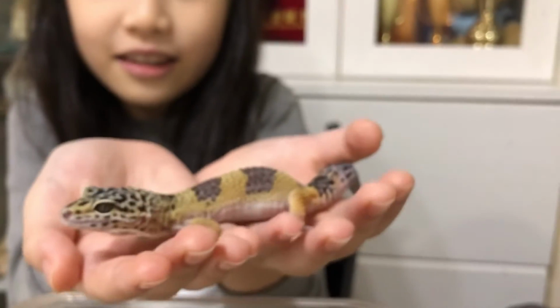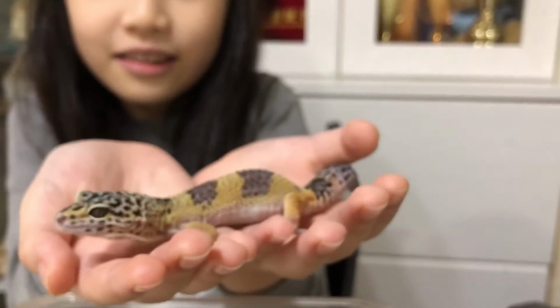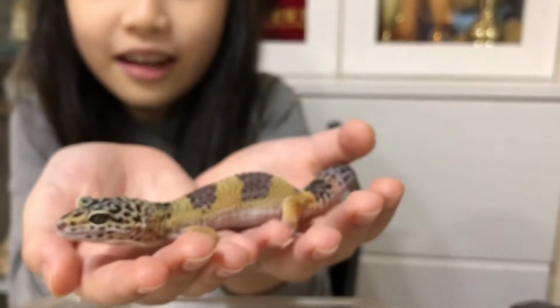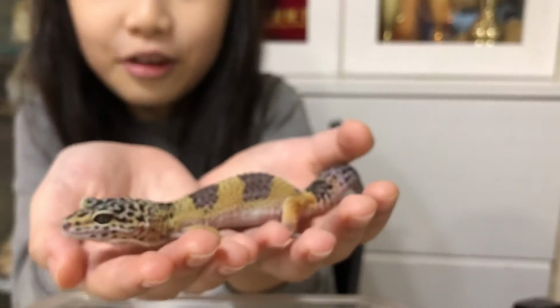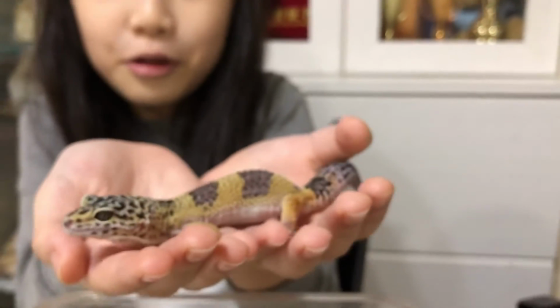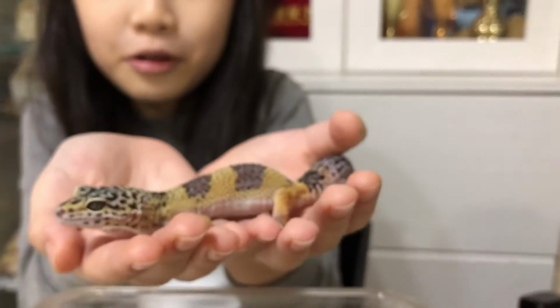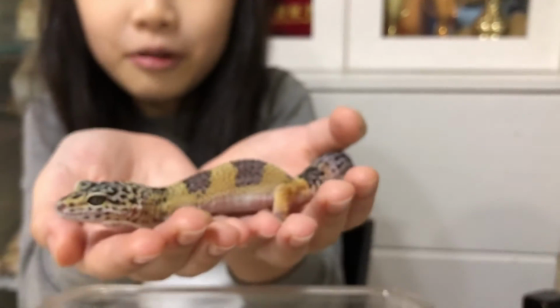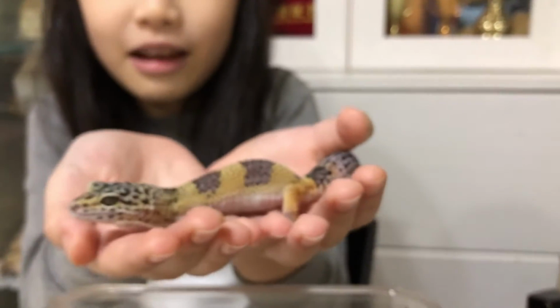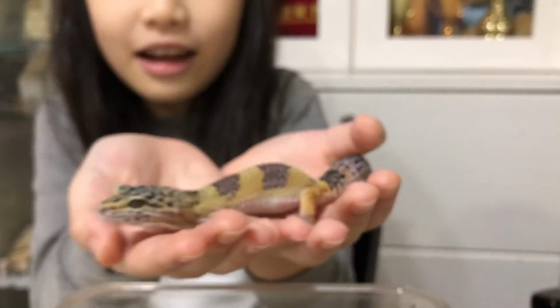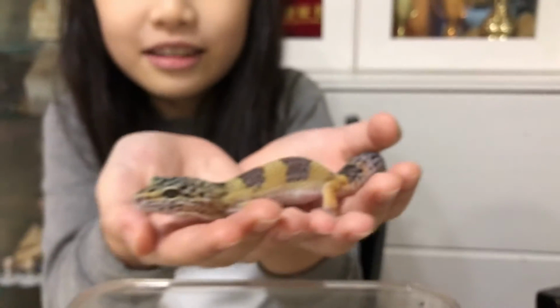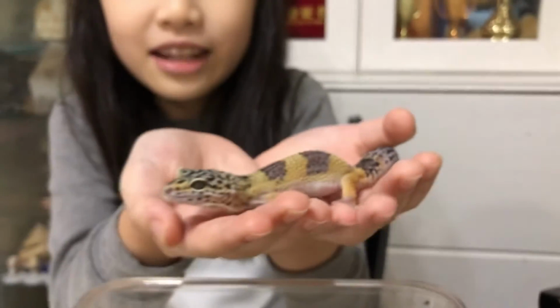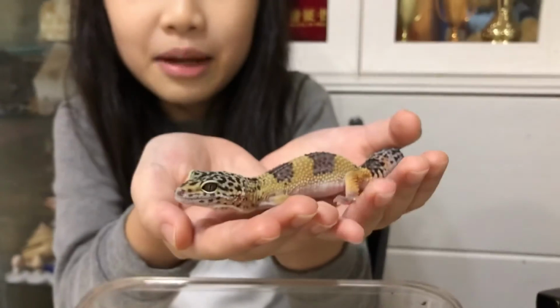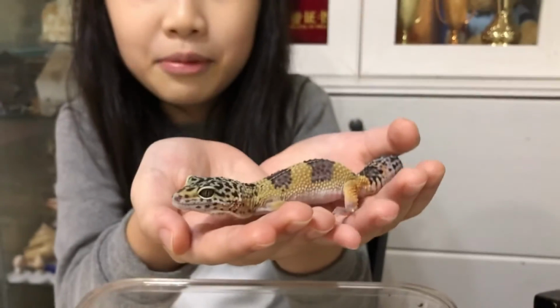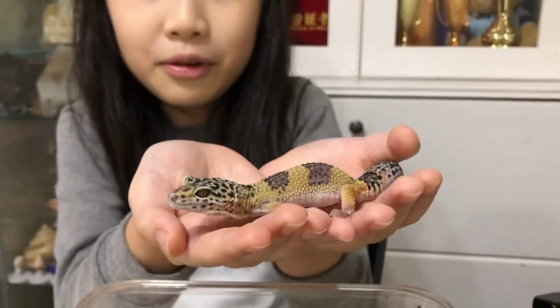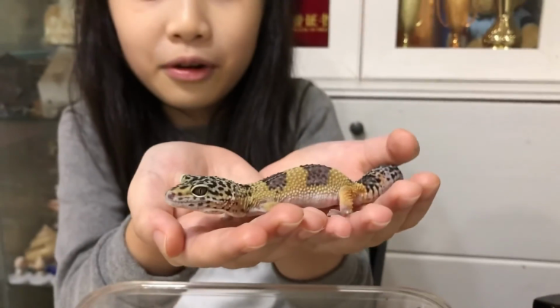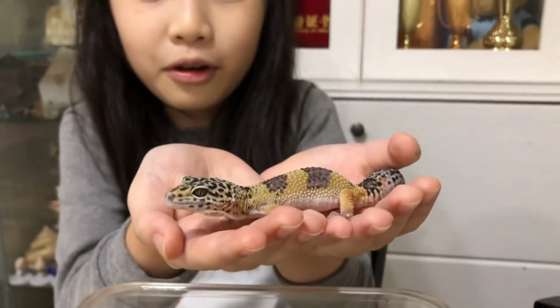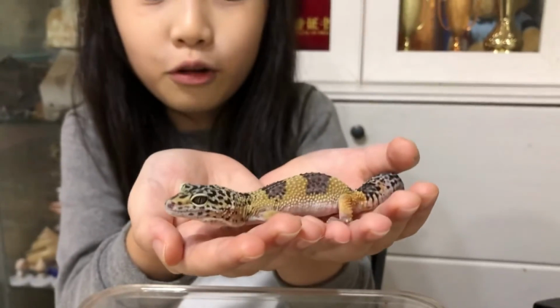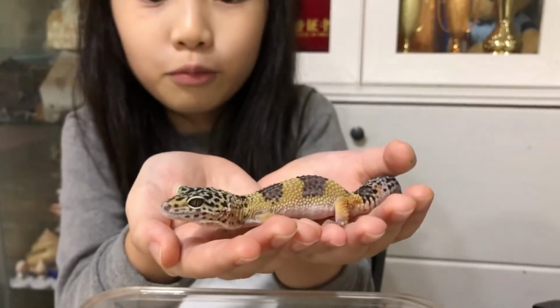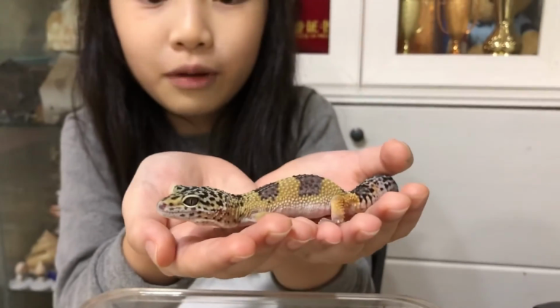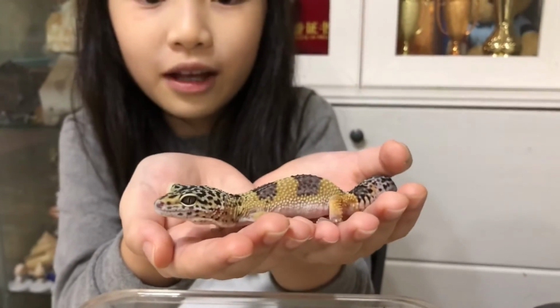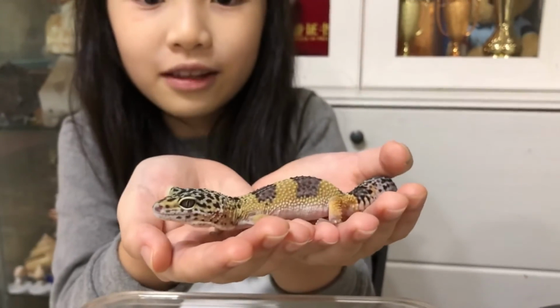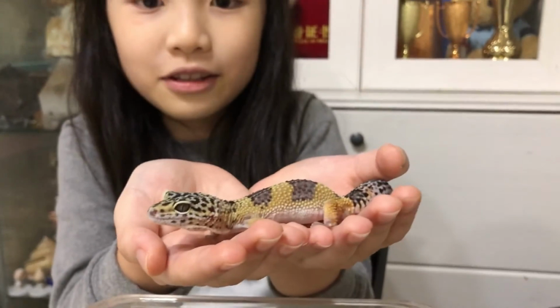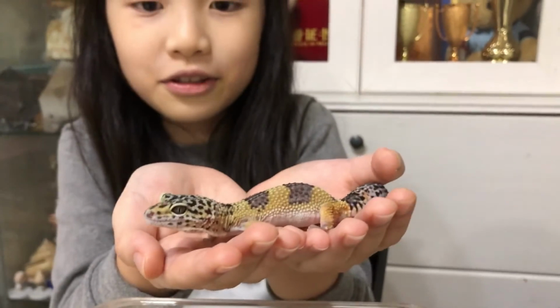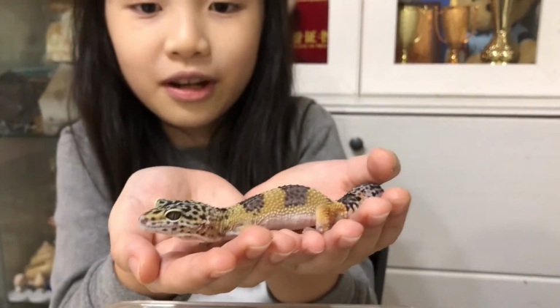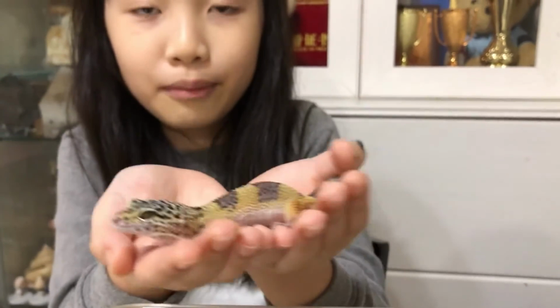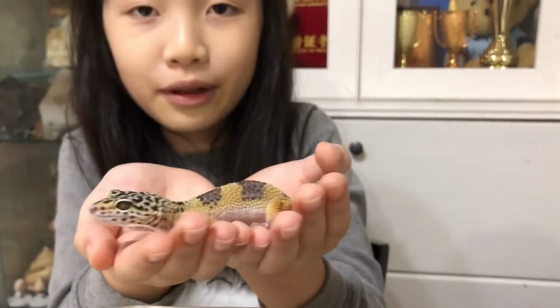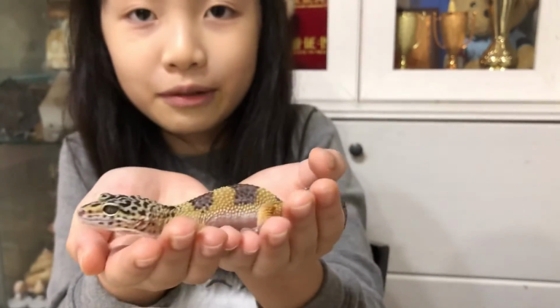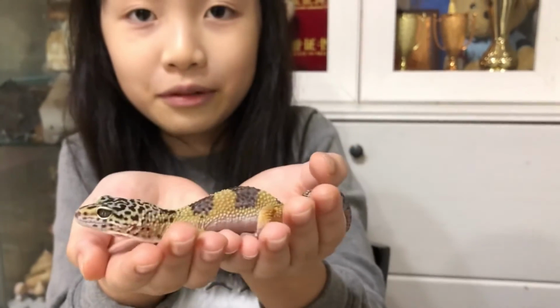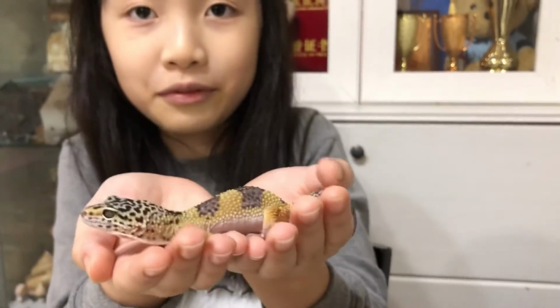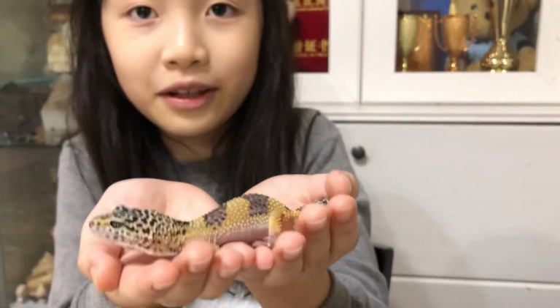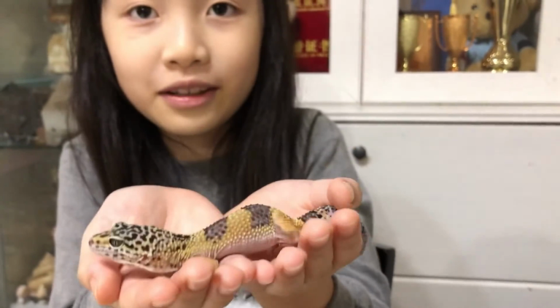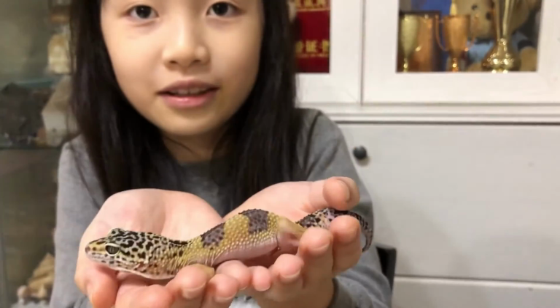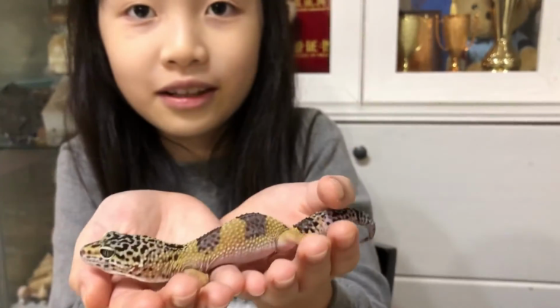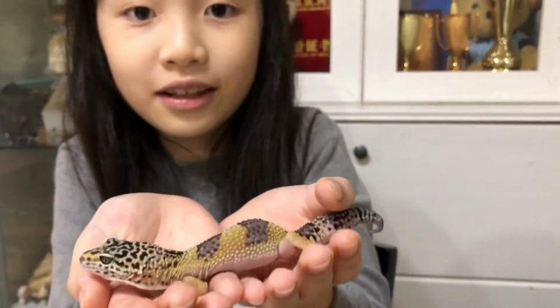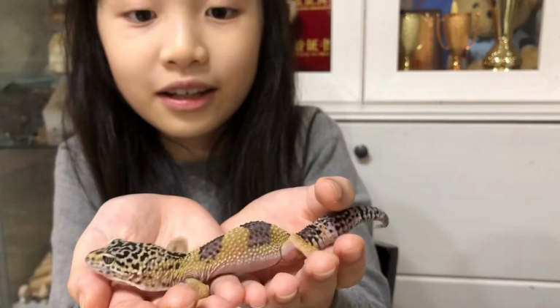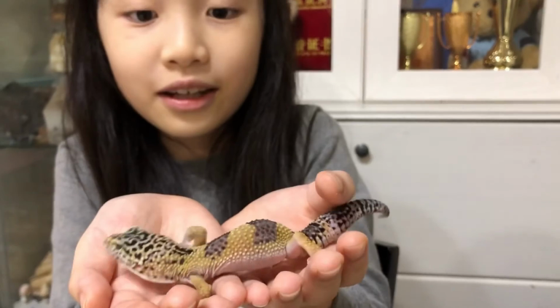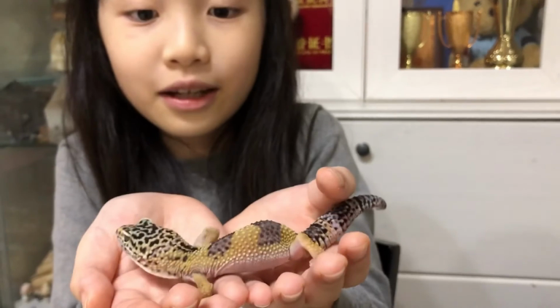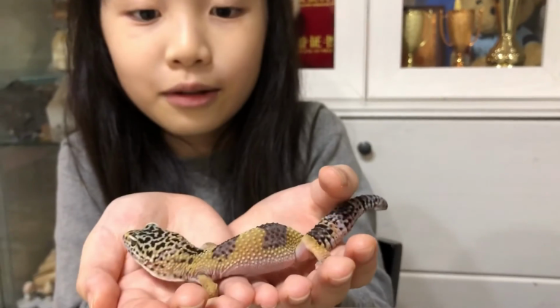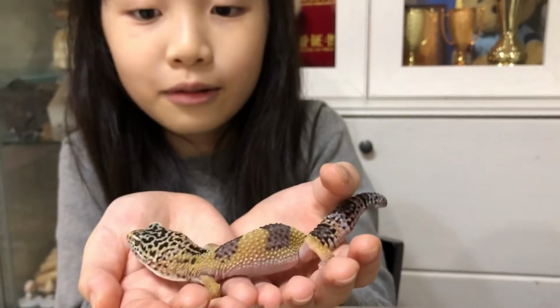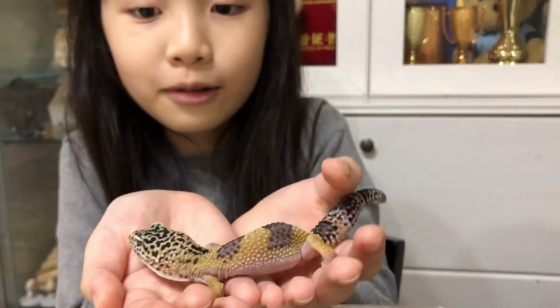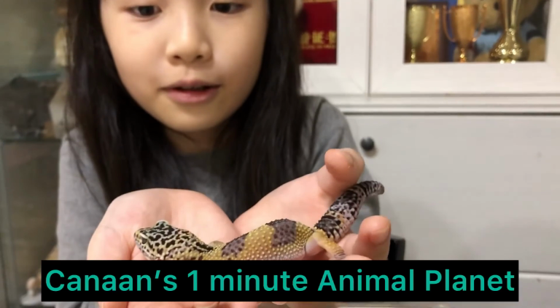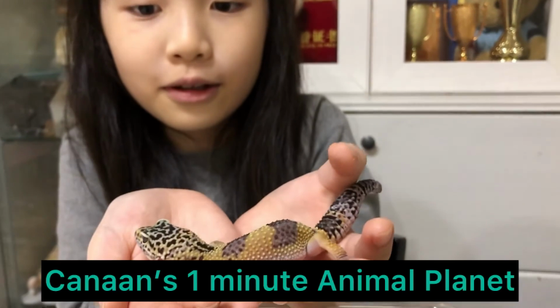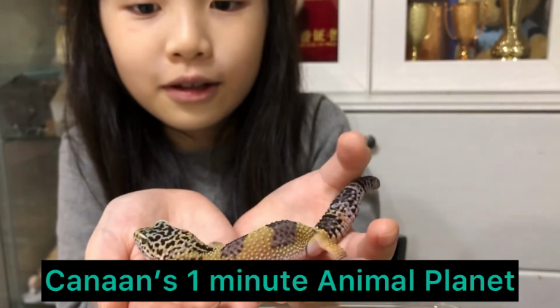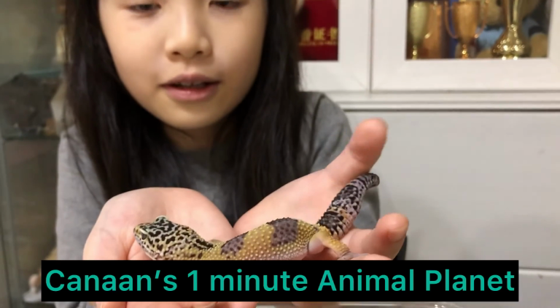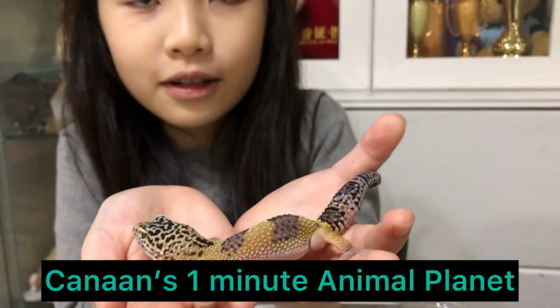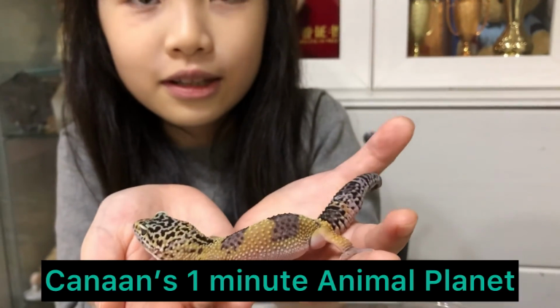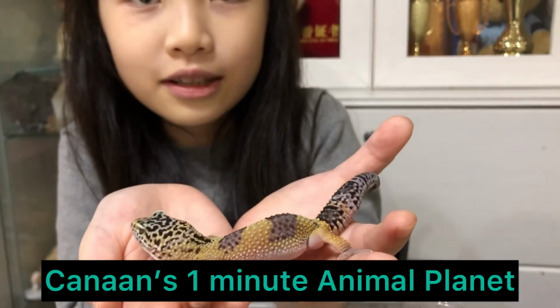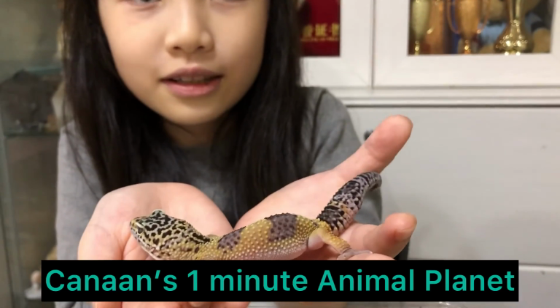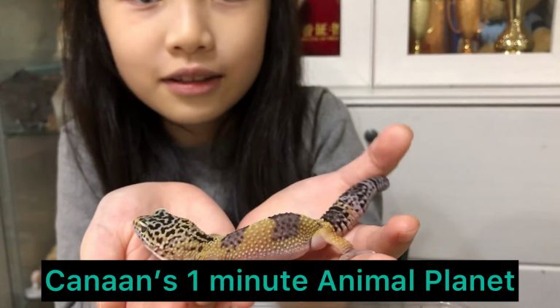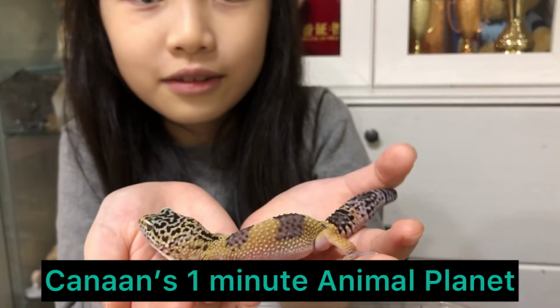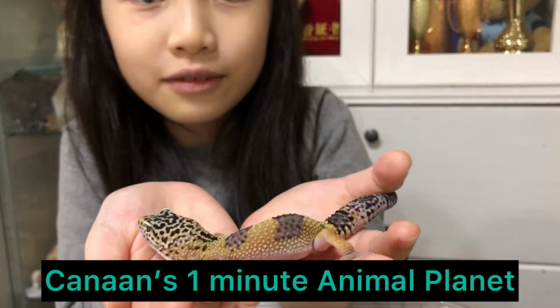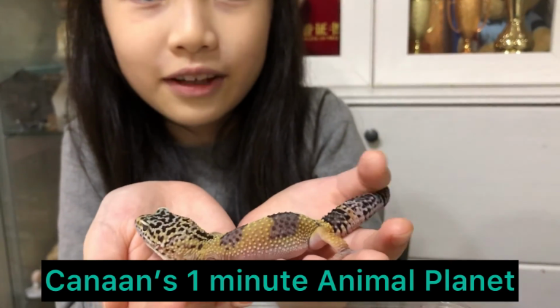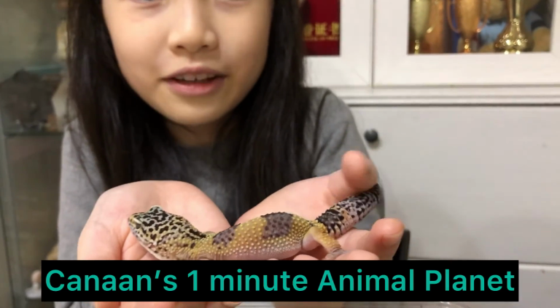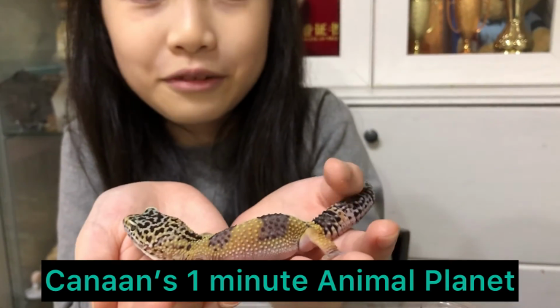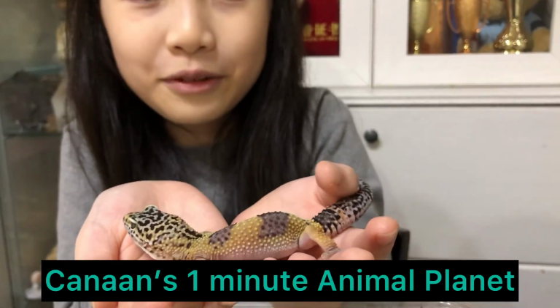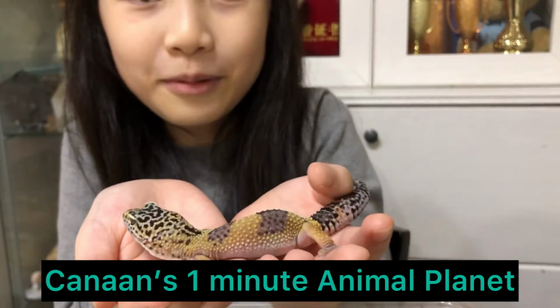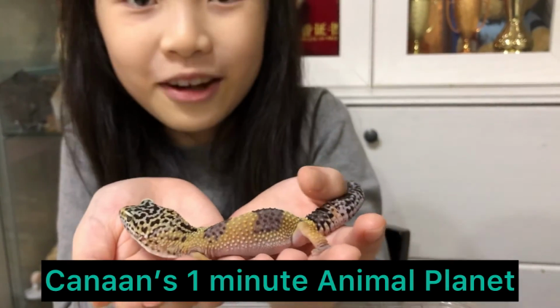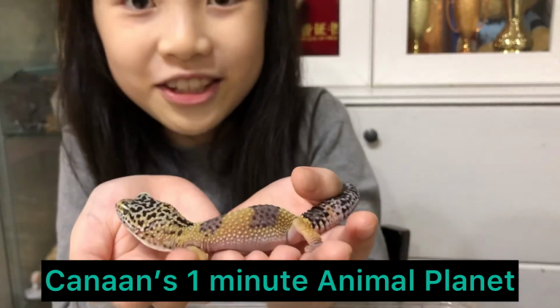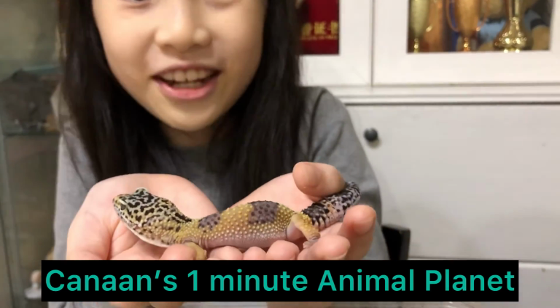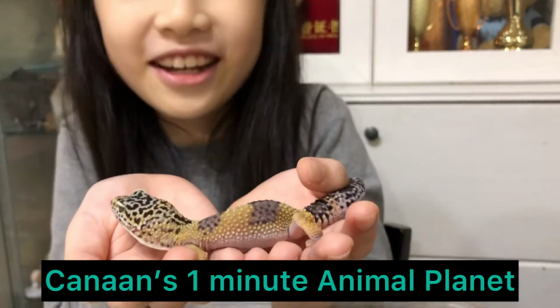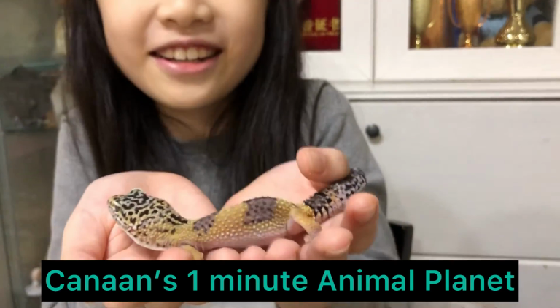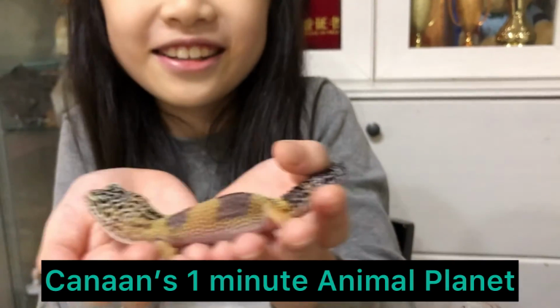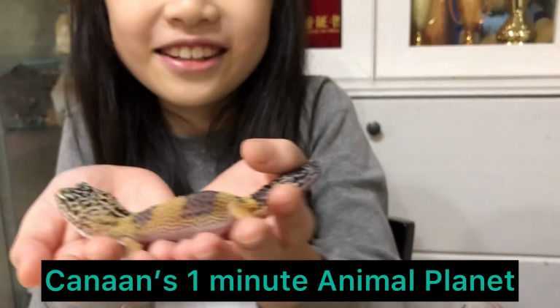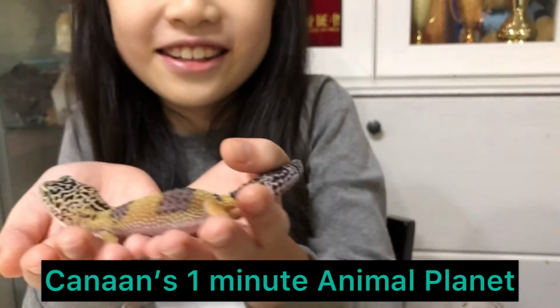Now you know how to tame your own pet lizard and play with it. Thank you for watching! See you next time.